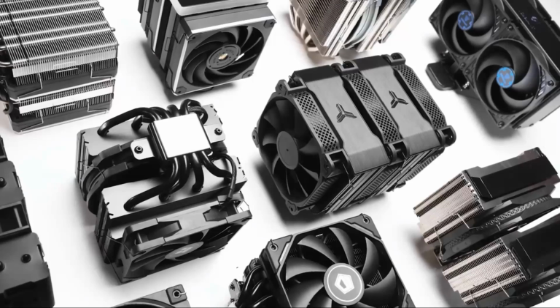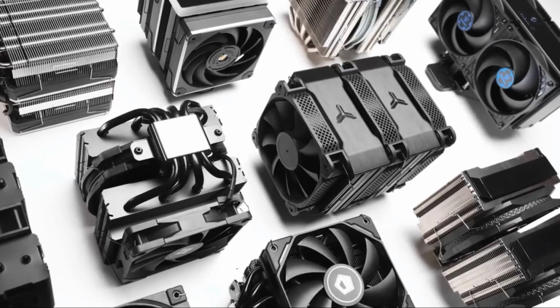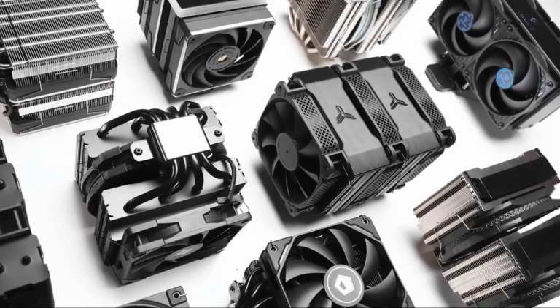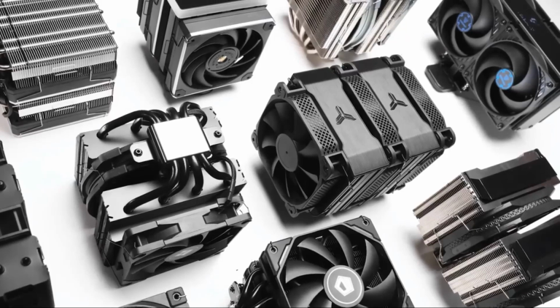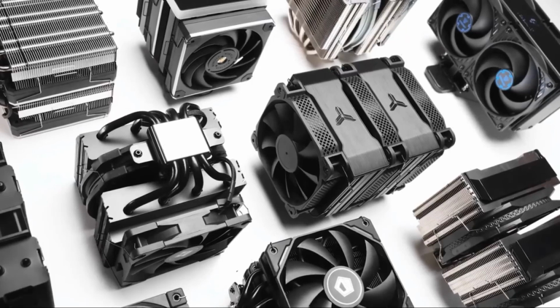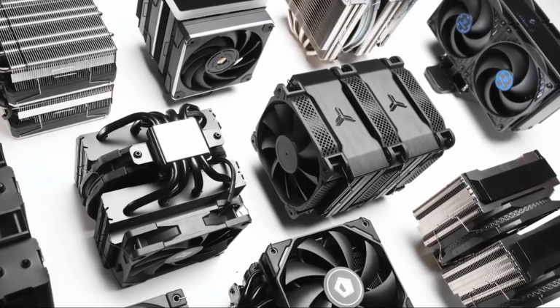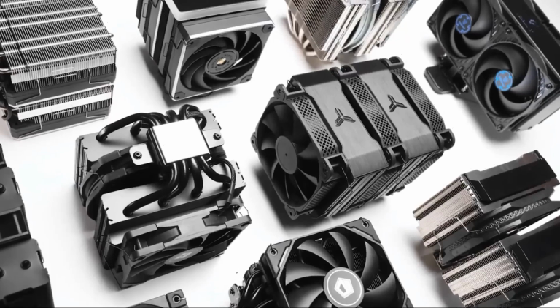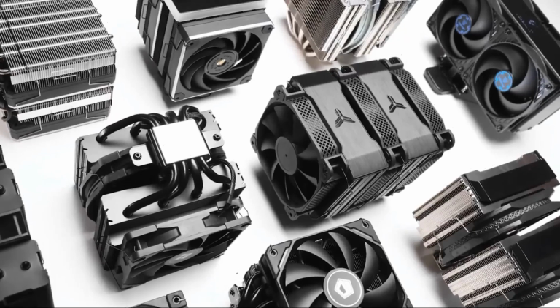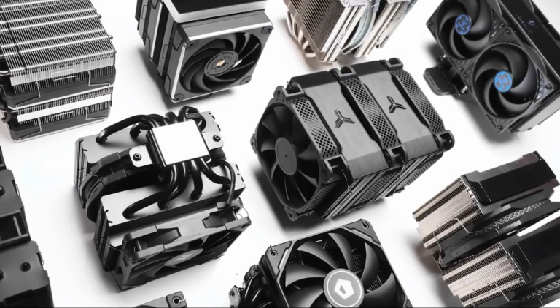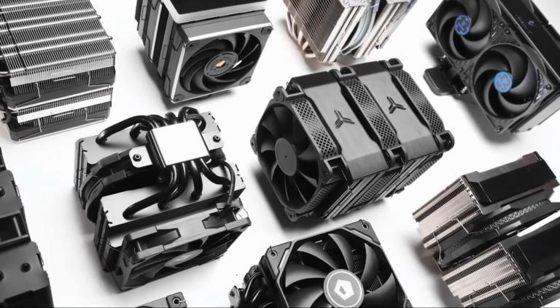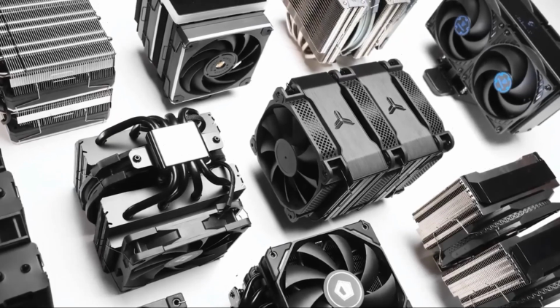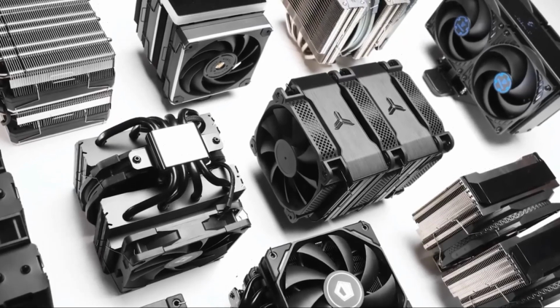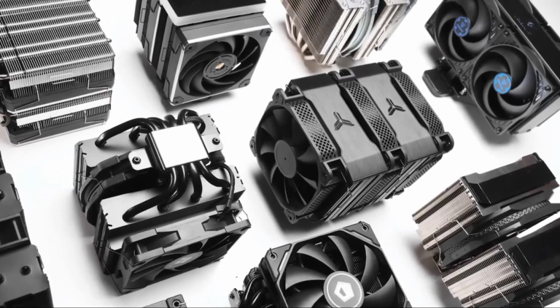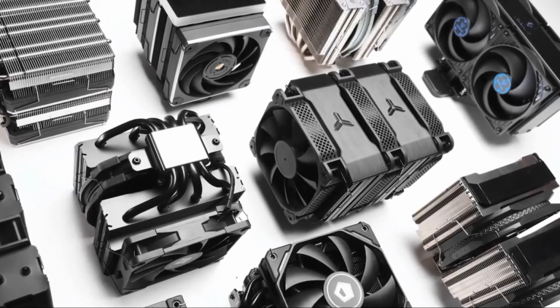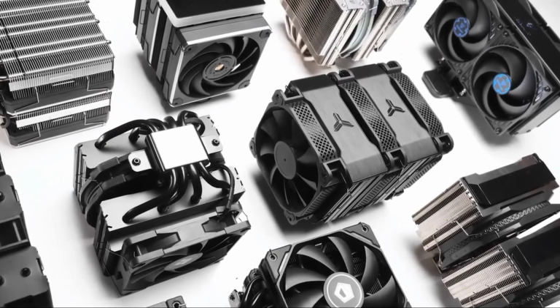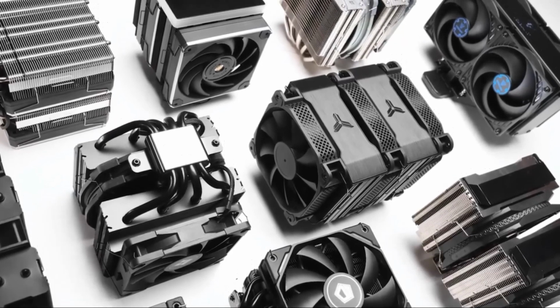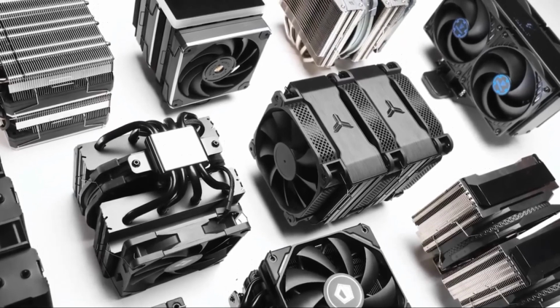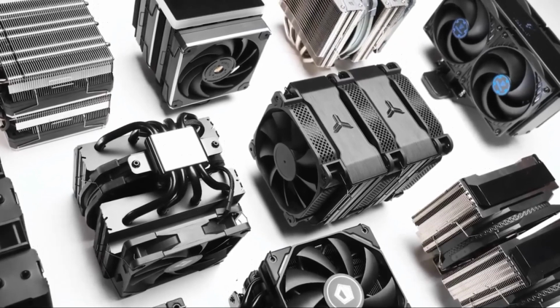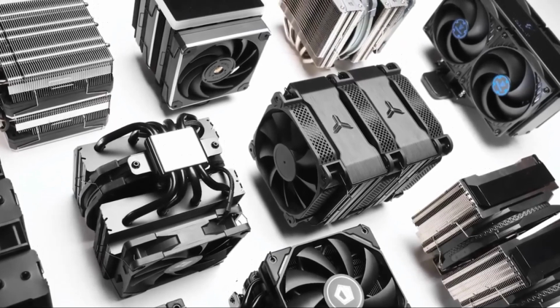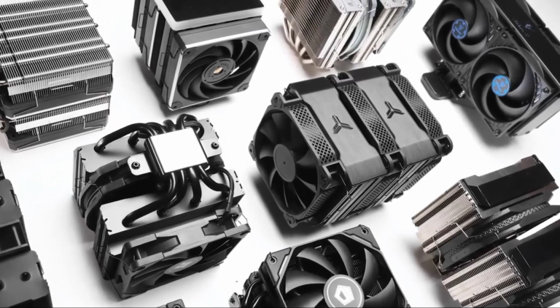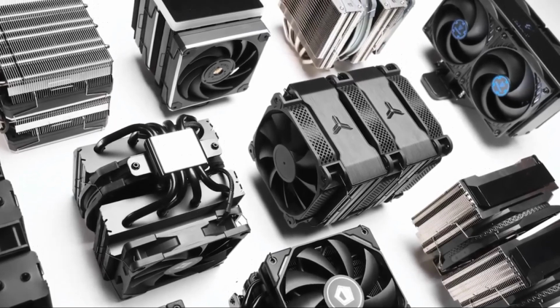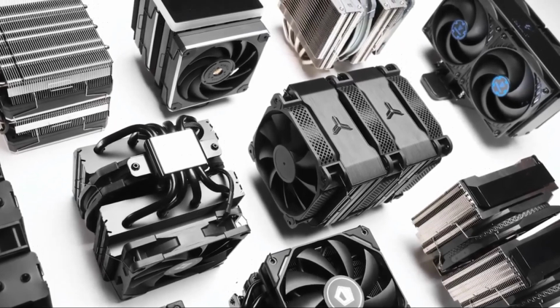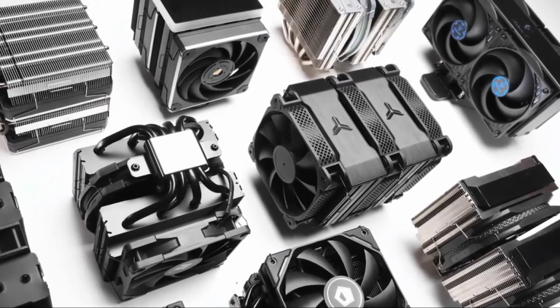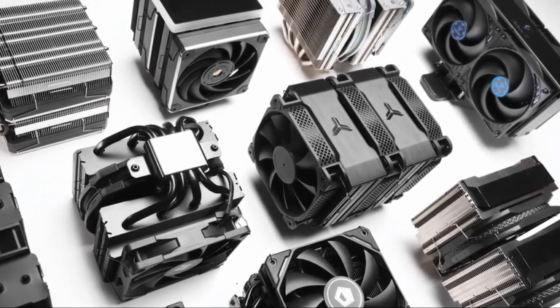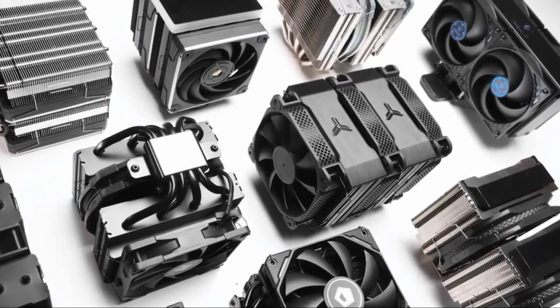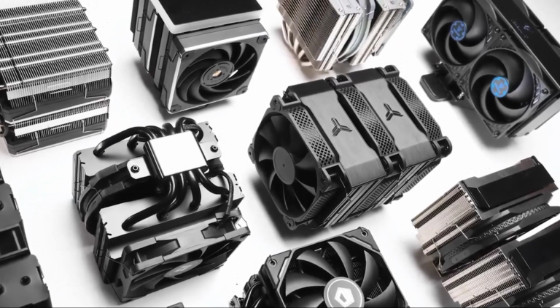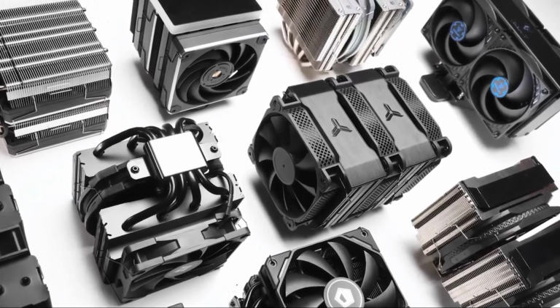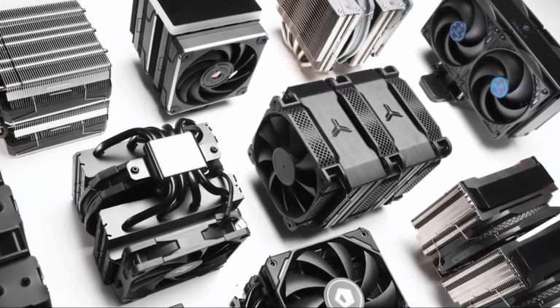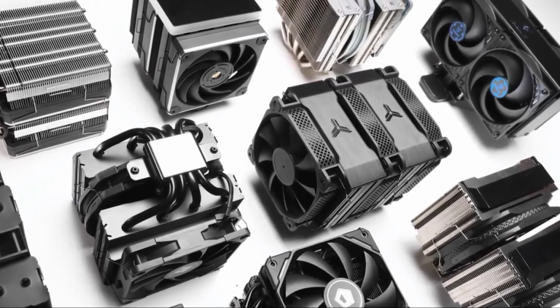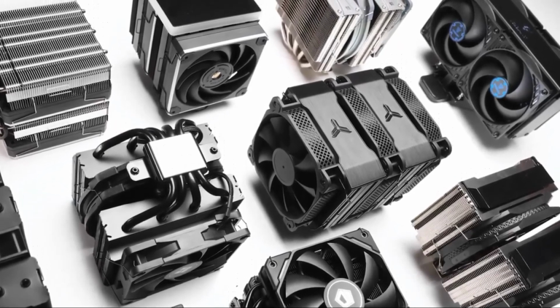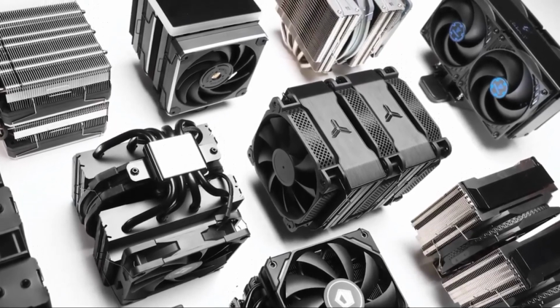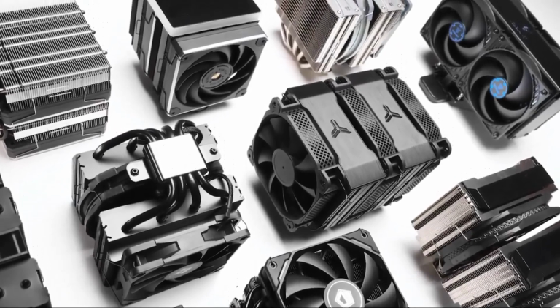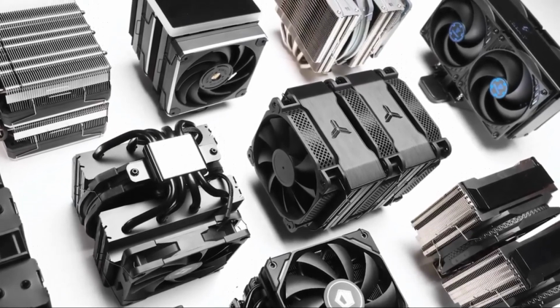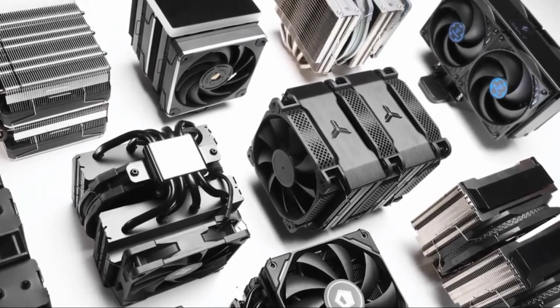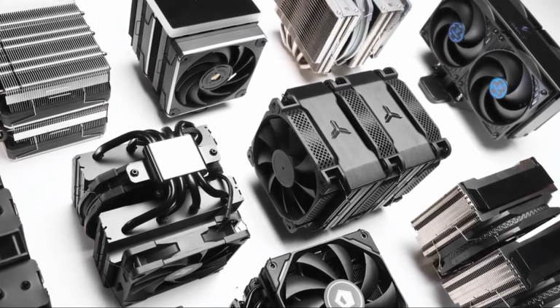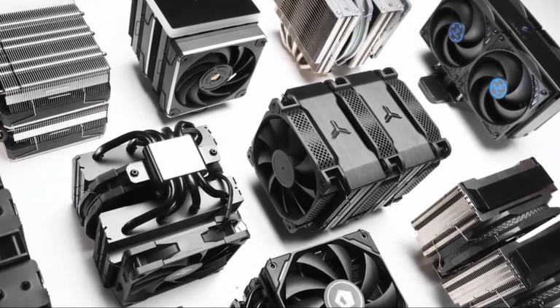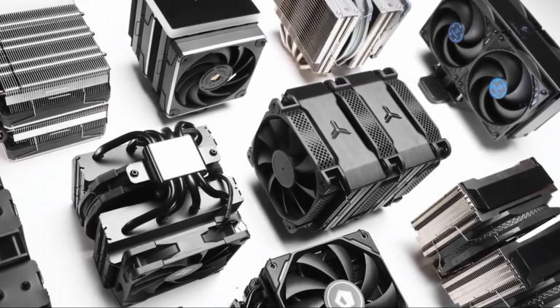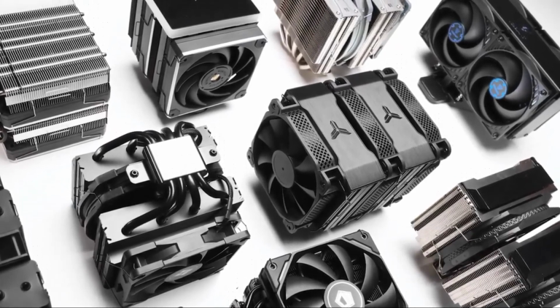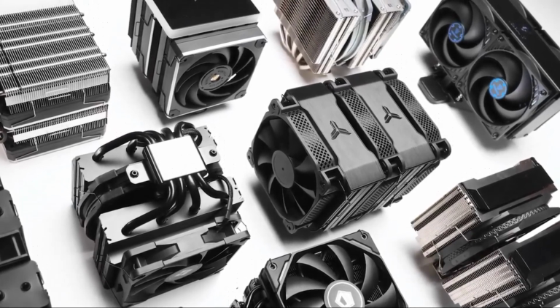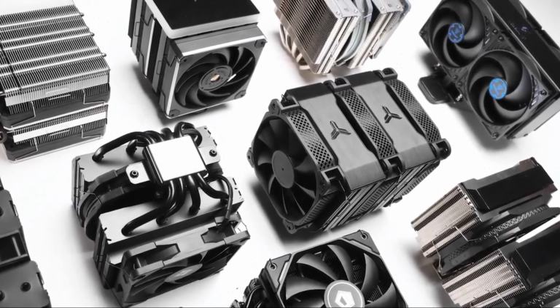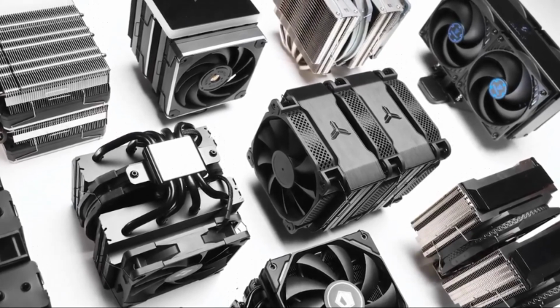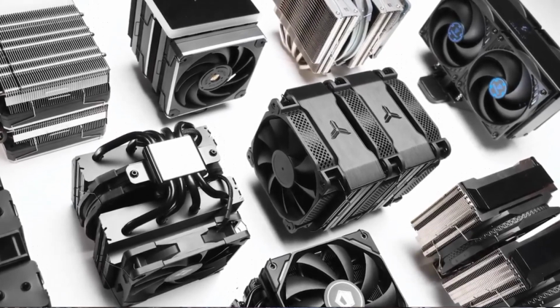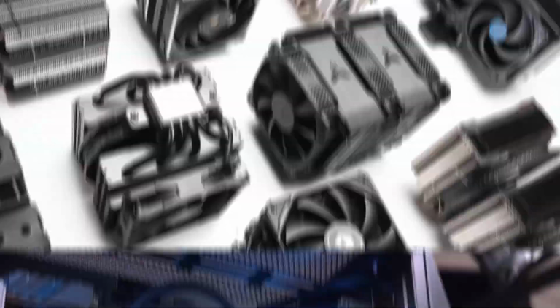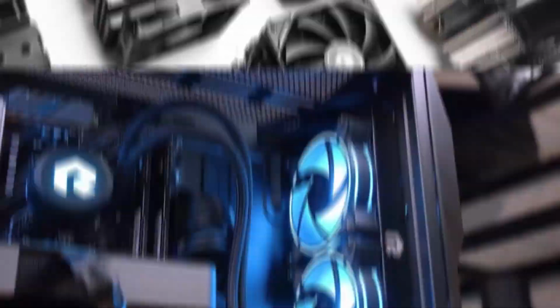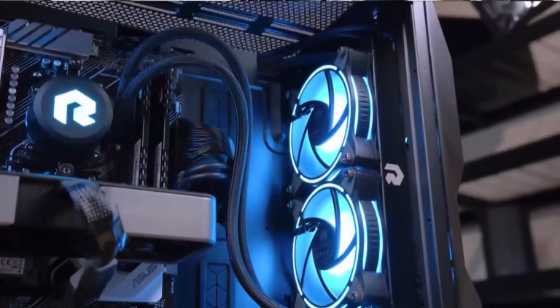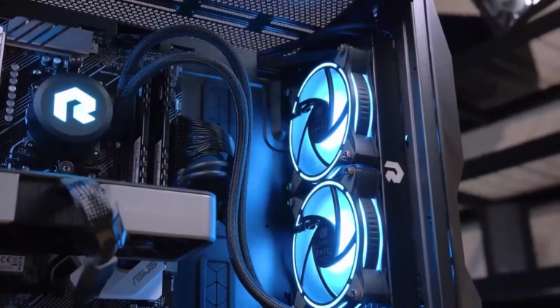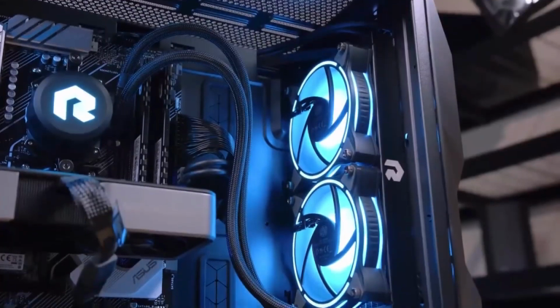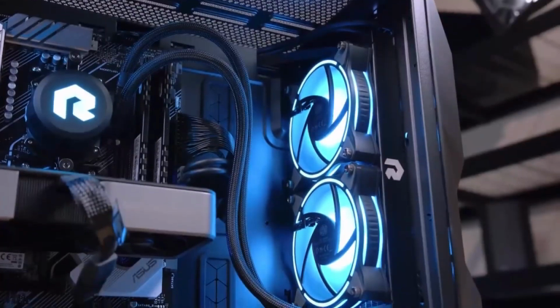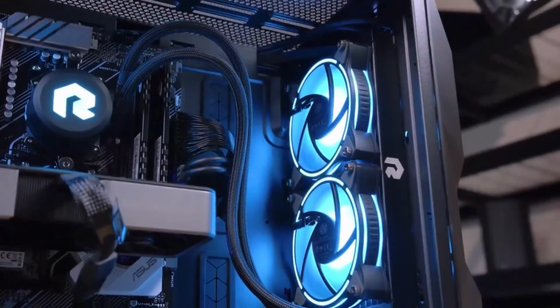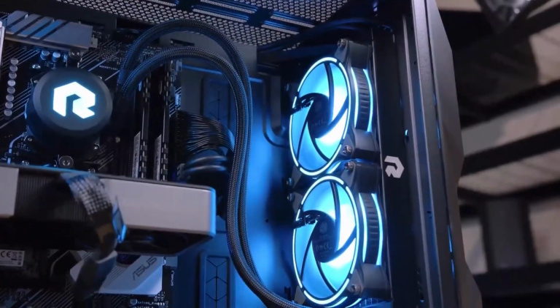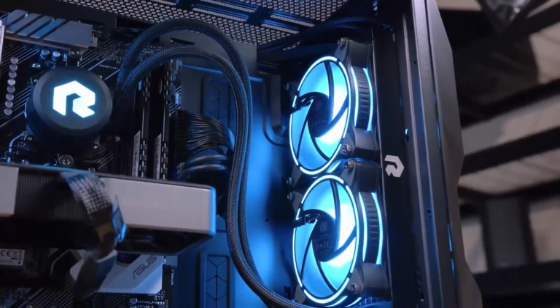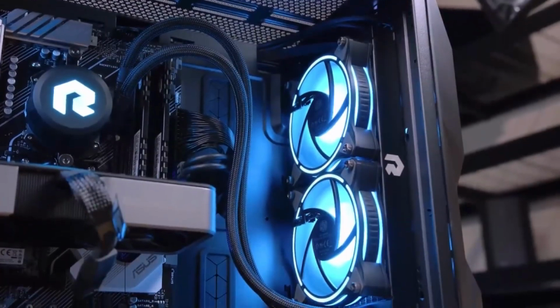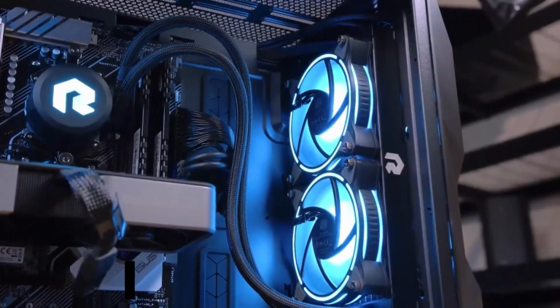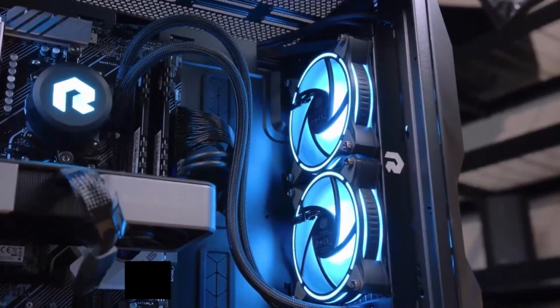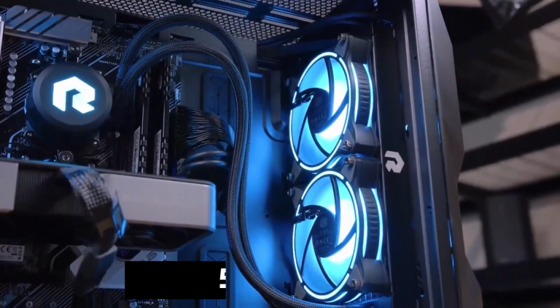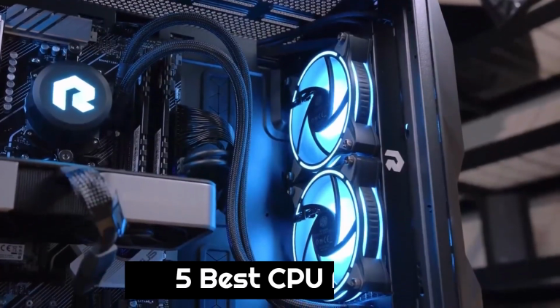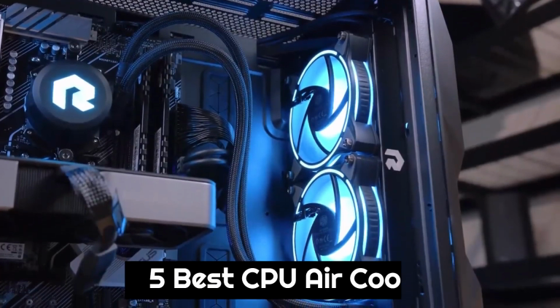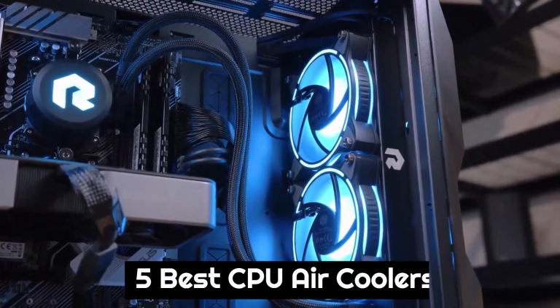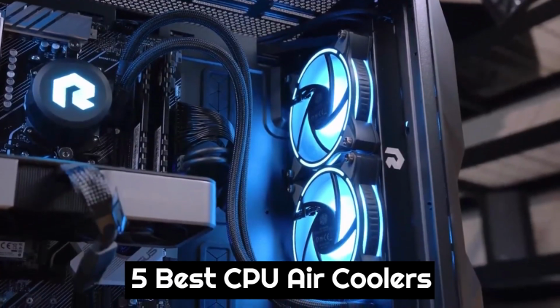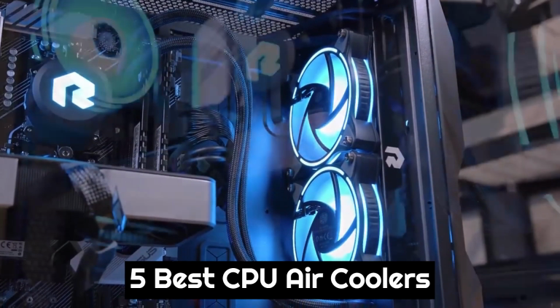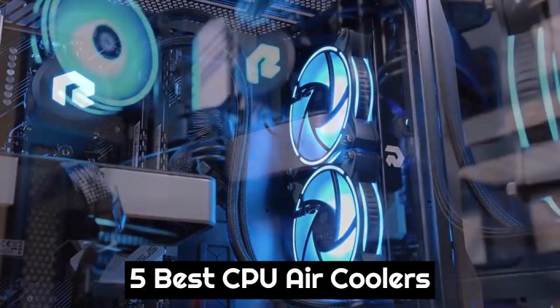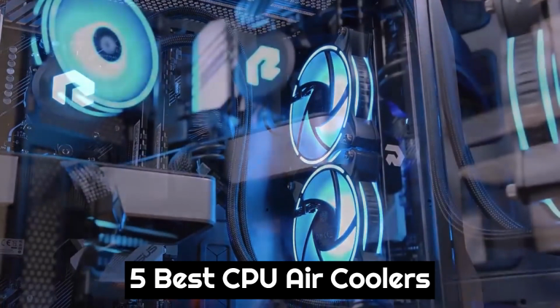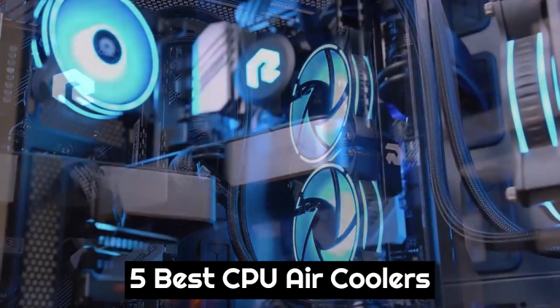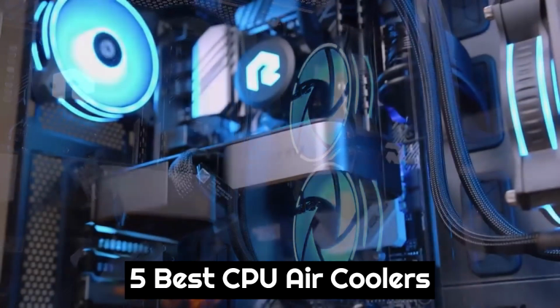Today we are going to show you the best CPU air coolers you can buy right now. We have analyzed the market and listed these 5 best CPU air coolers for you.